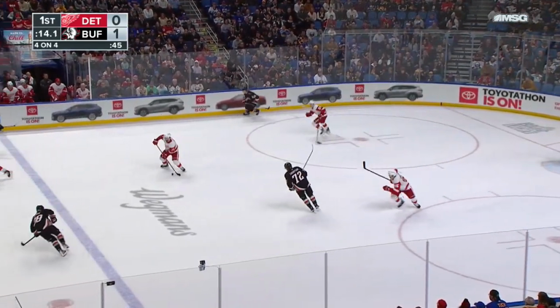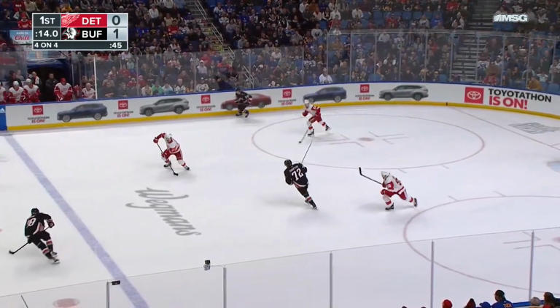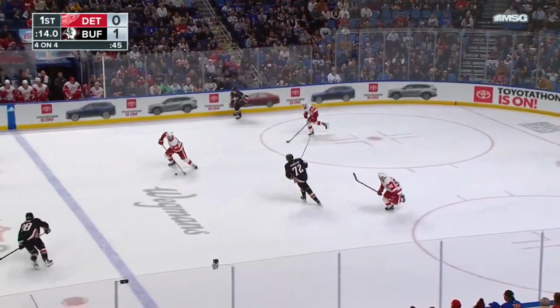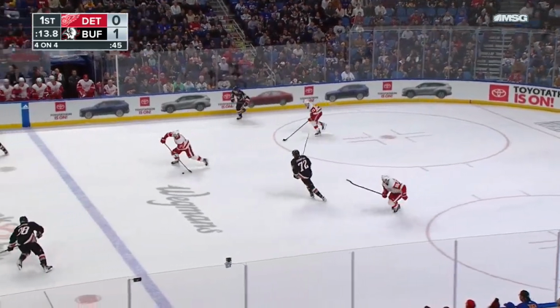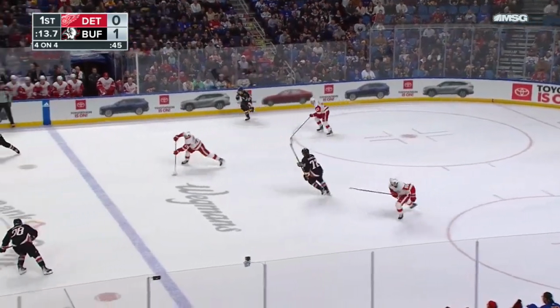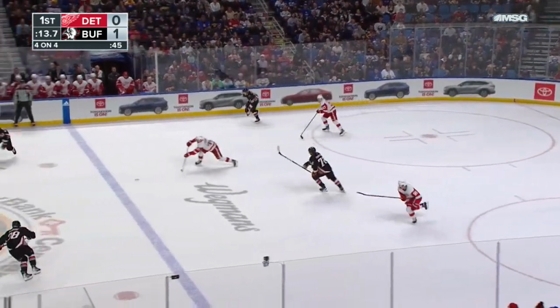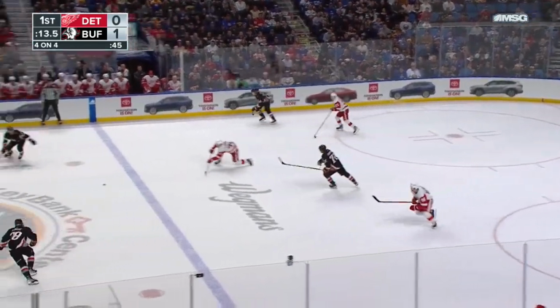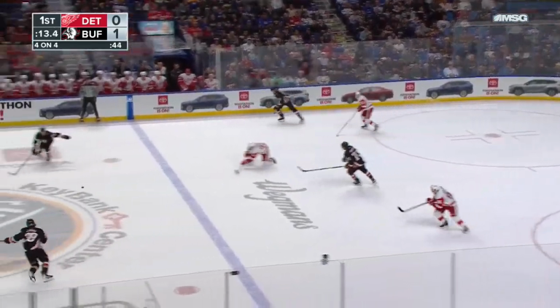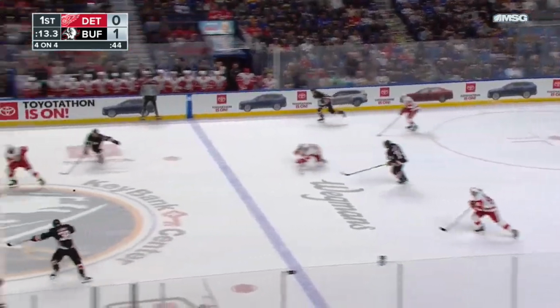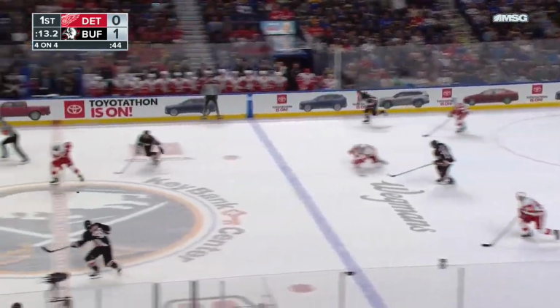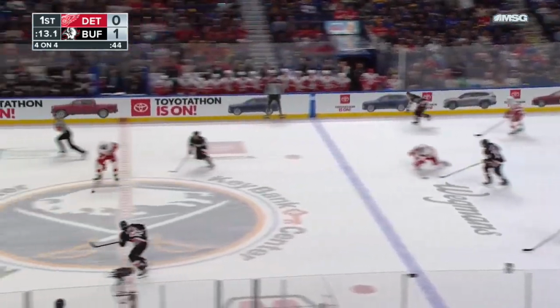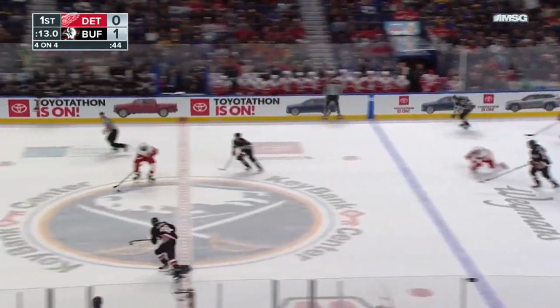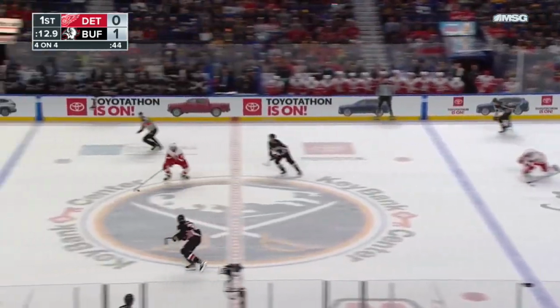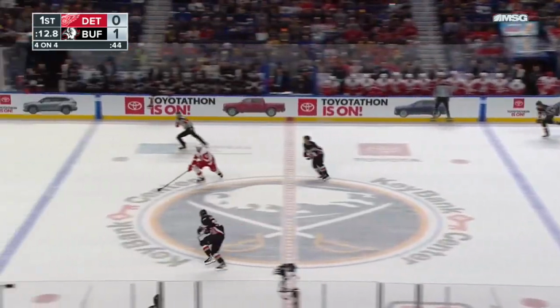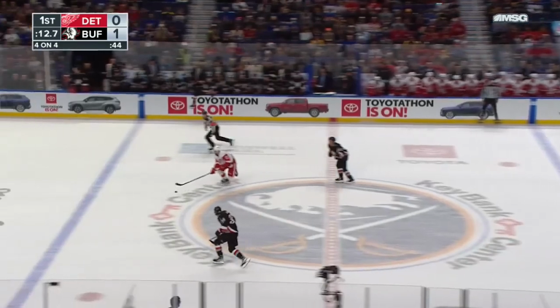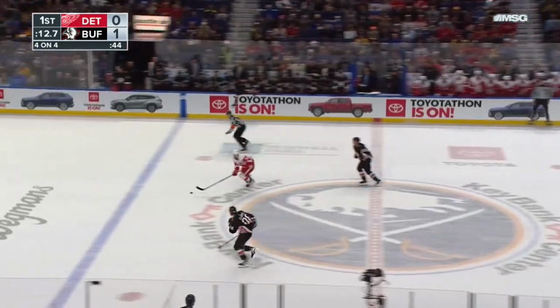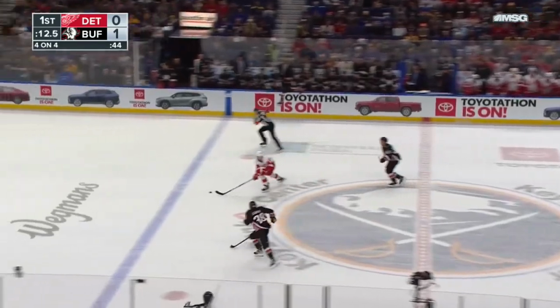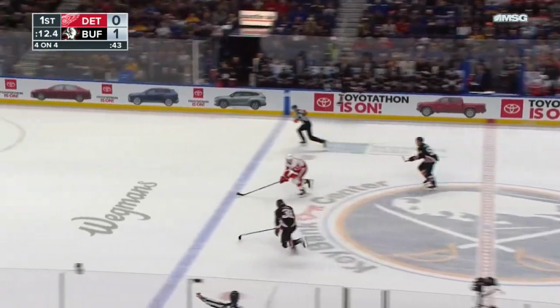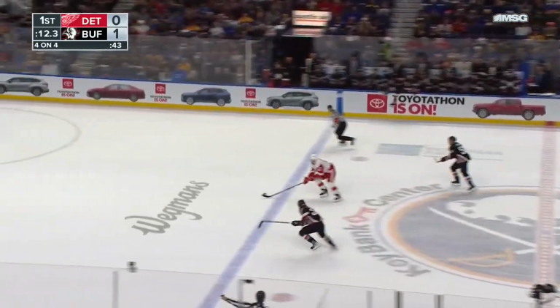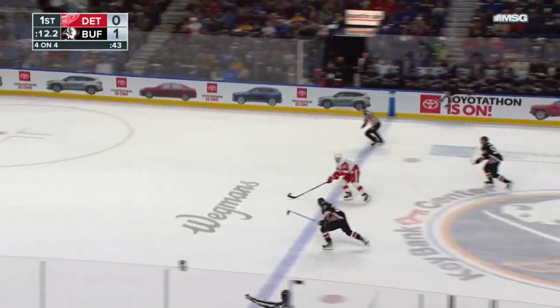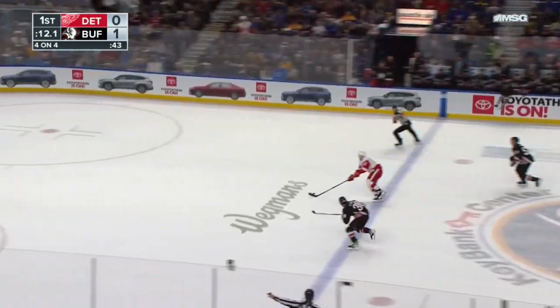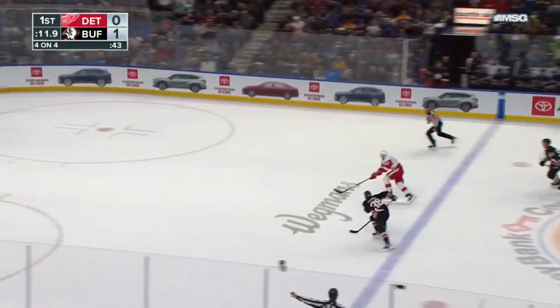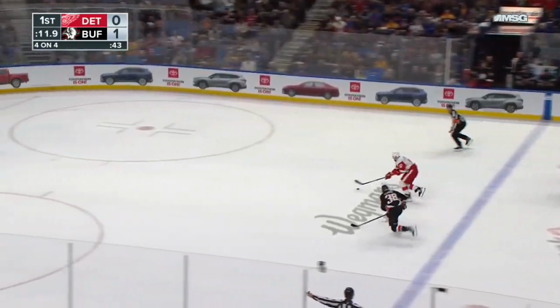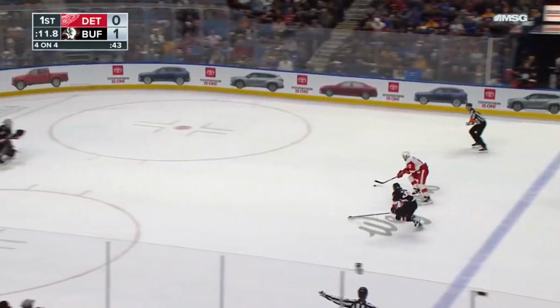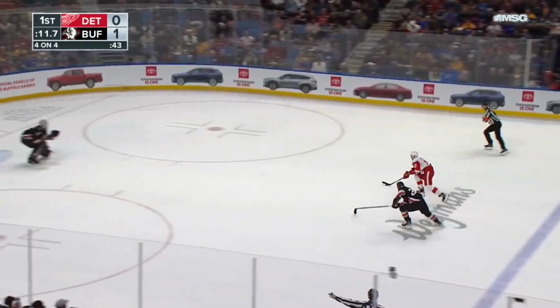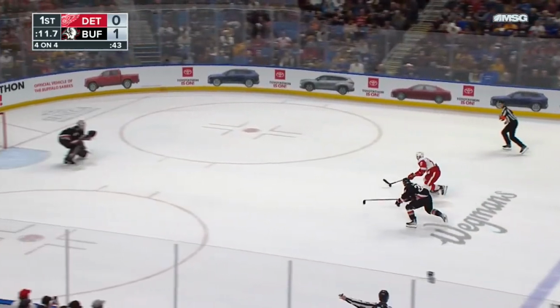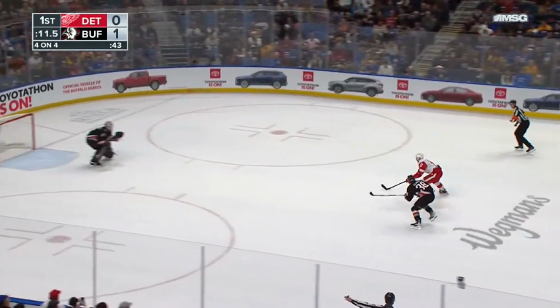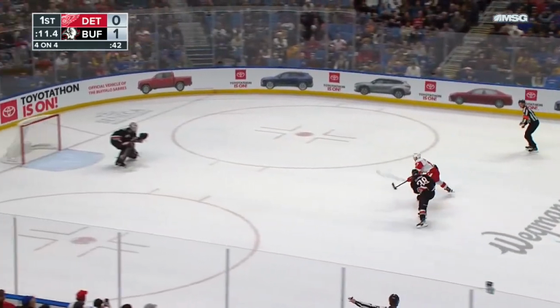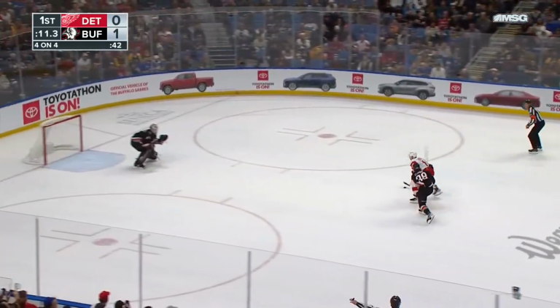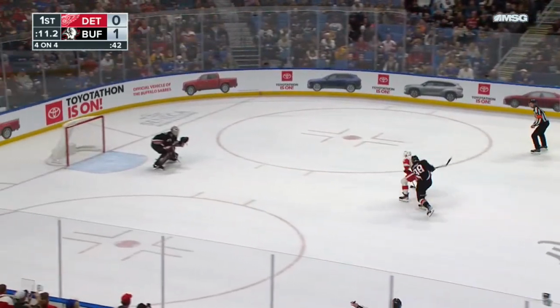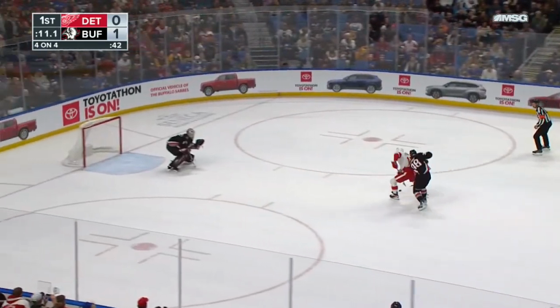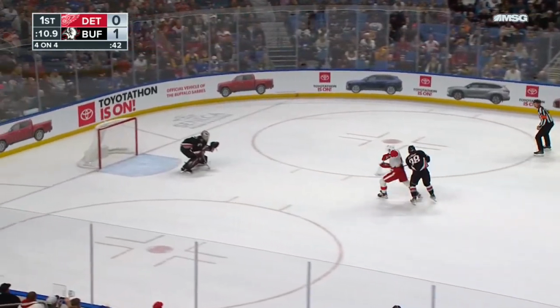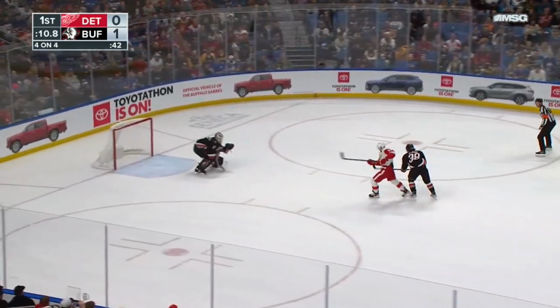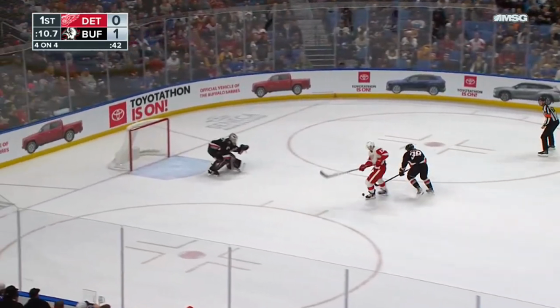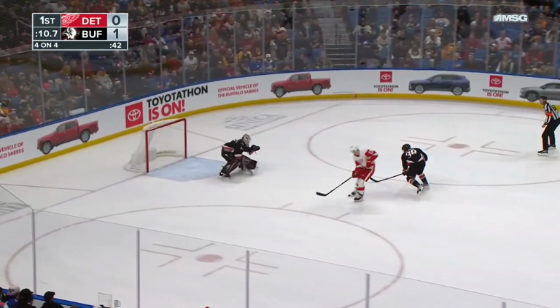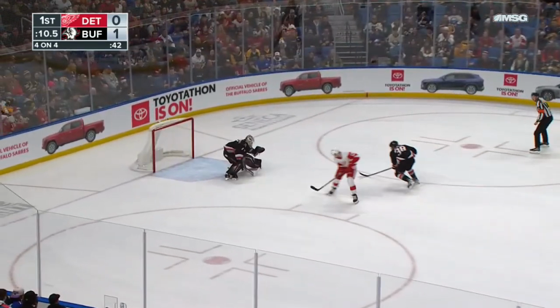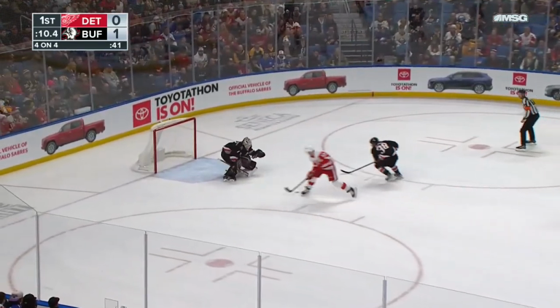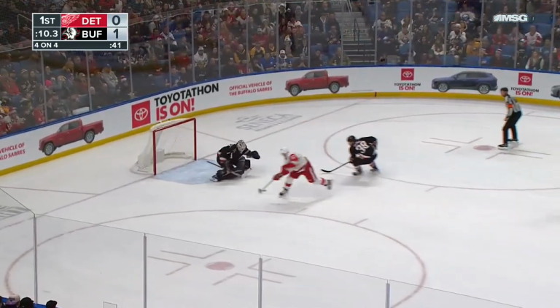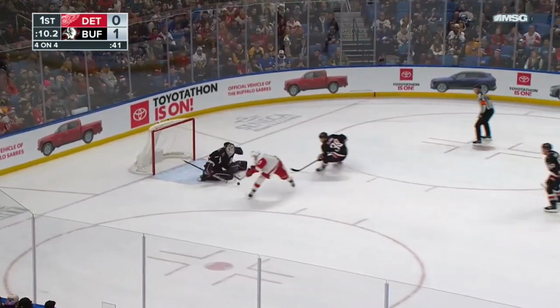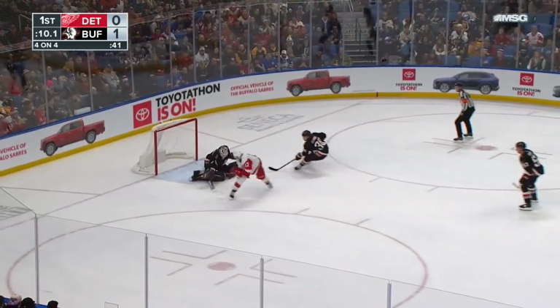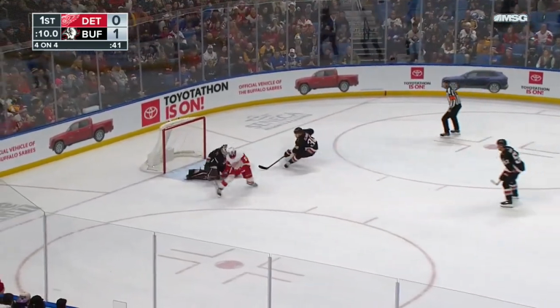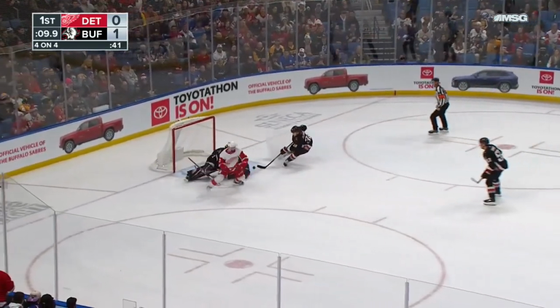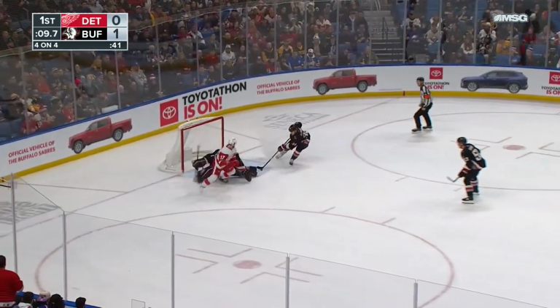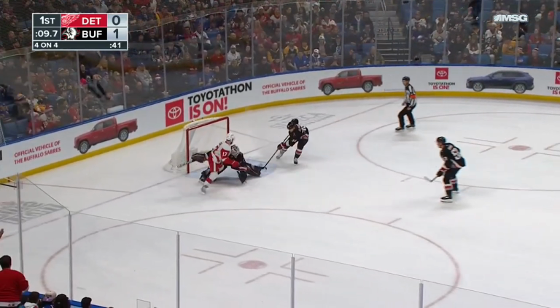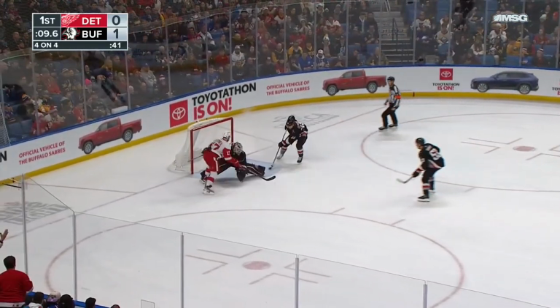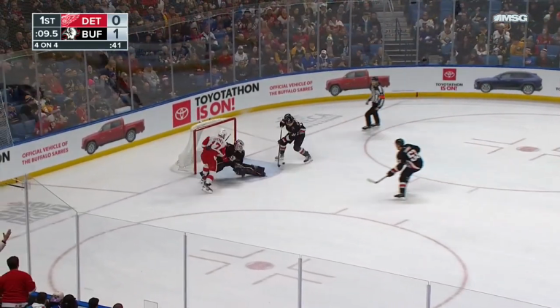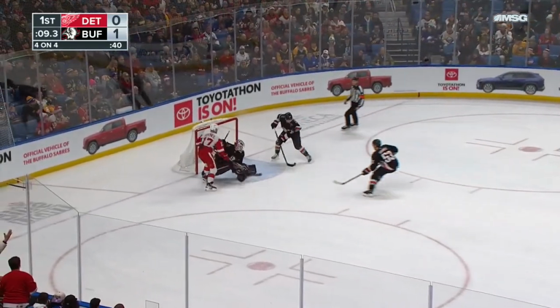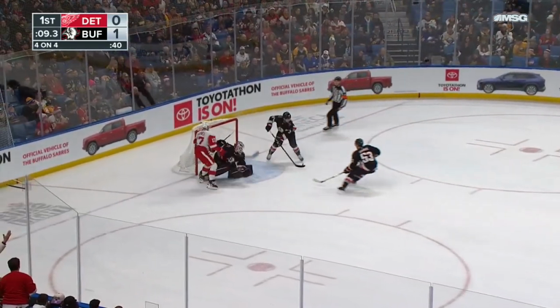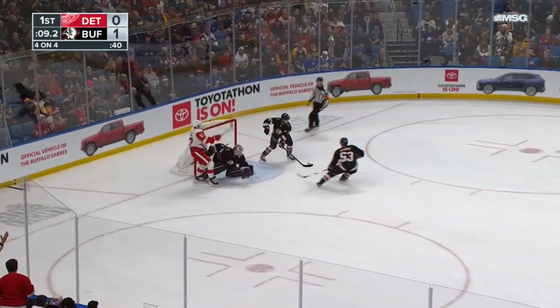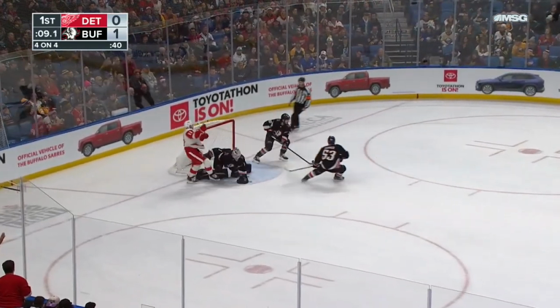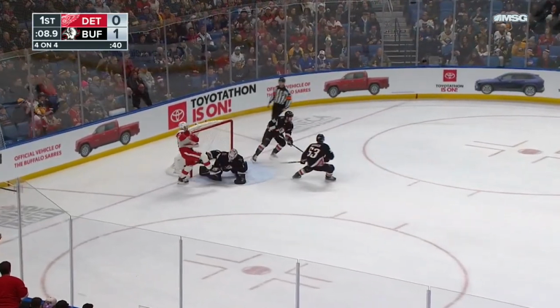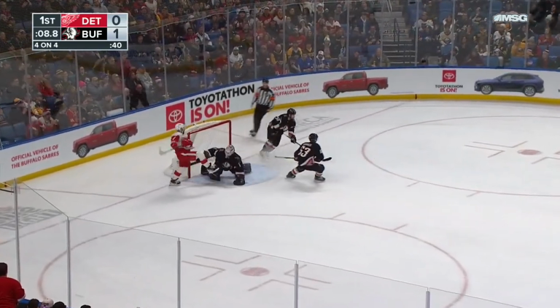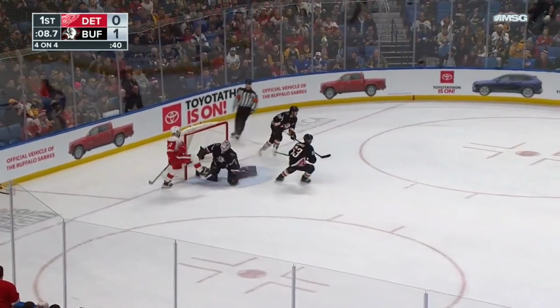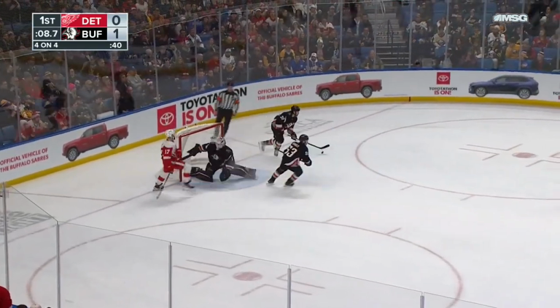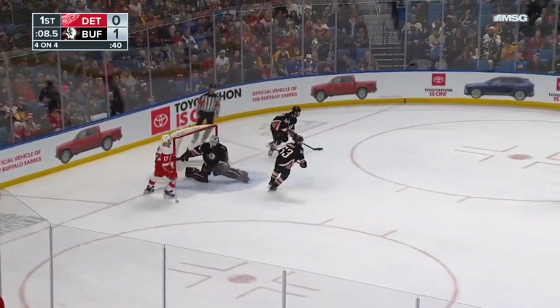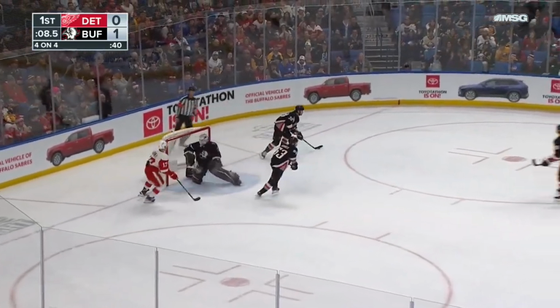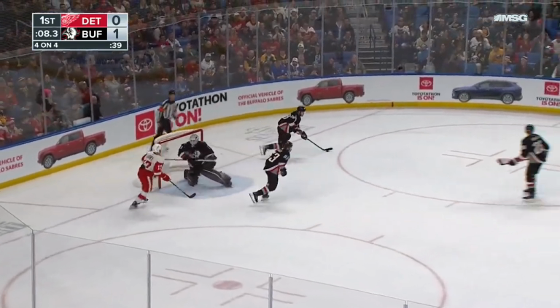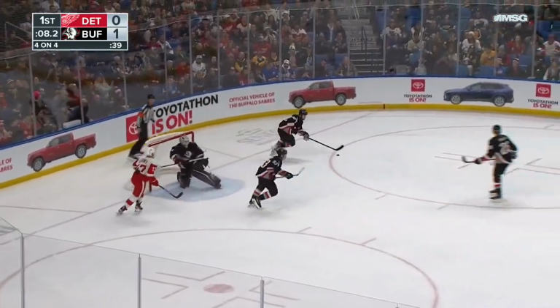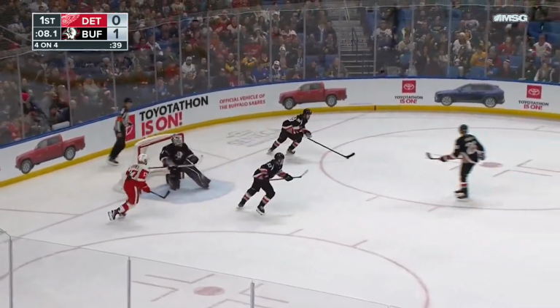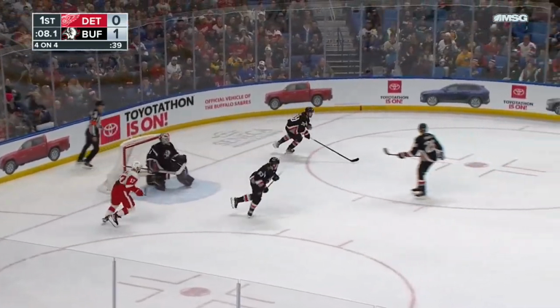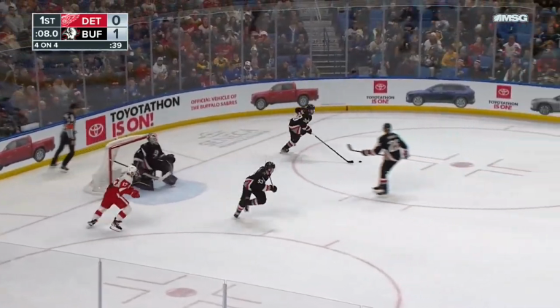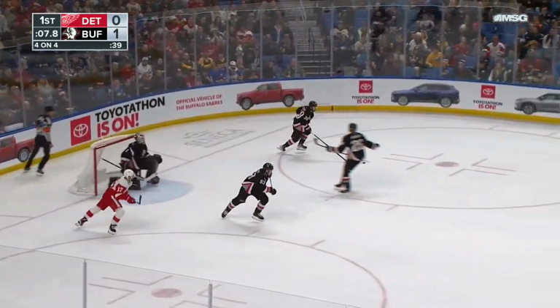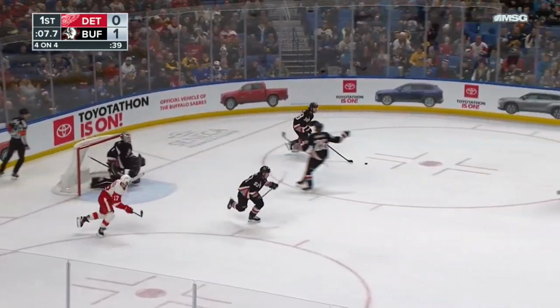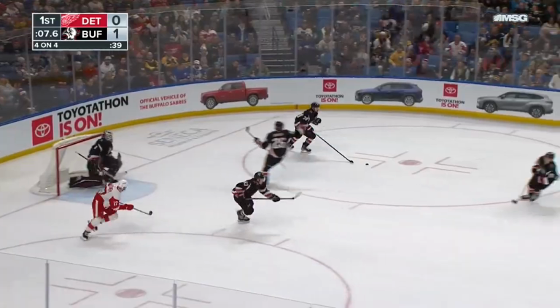Here's Larkin with a steal and a breakaway chance for the Red Wings. I want to get back that time with no penalty call!